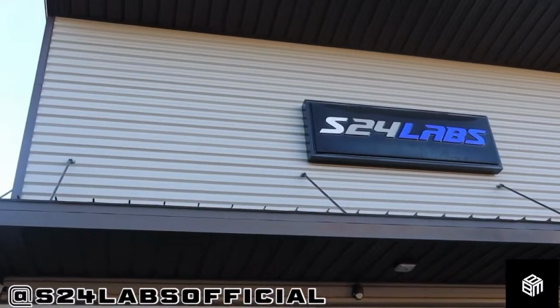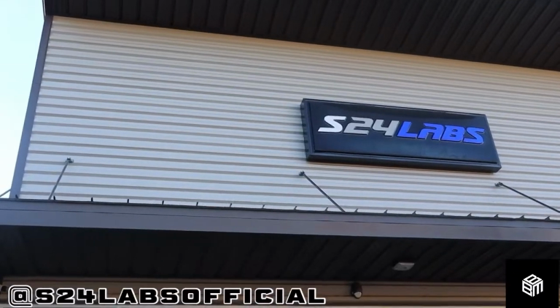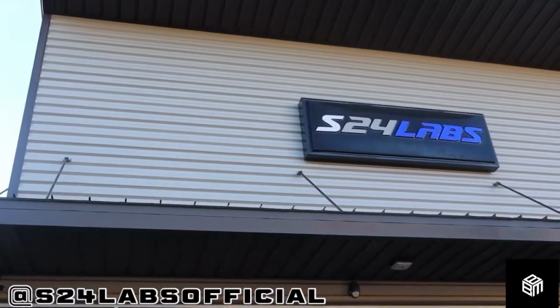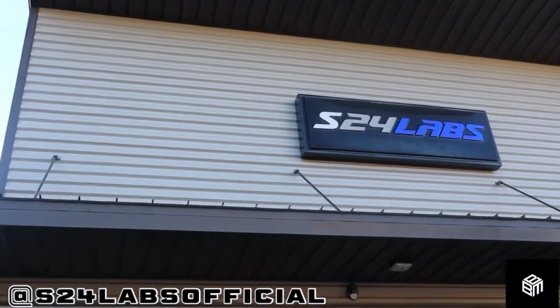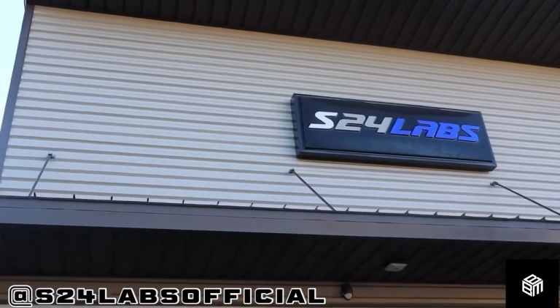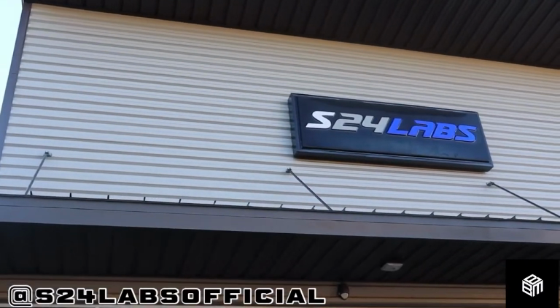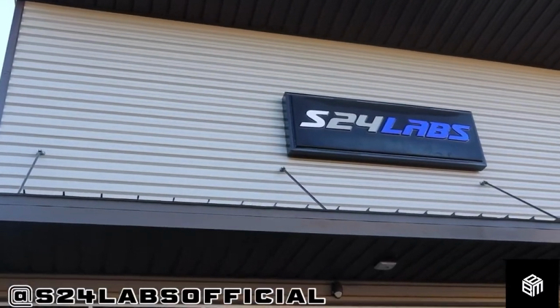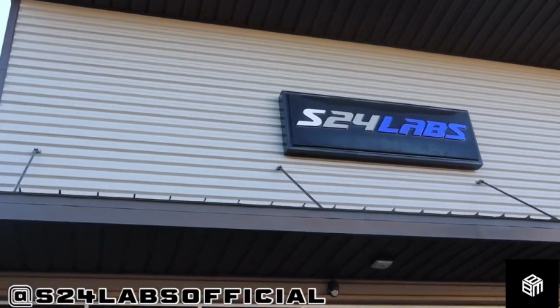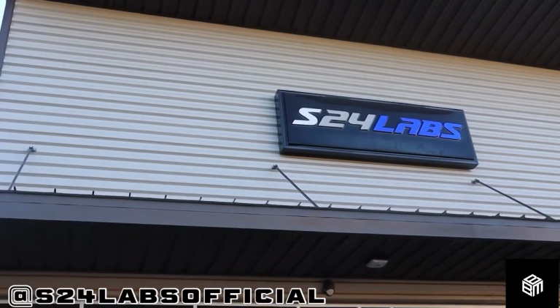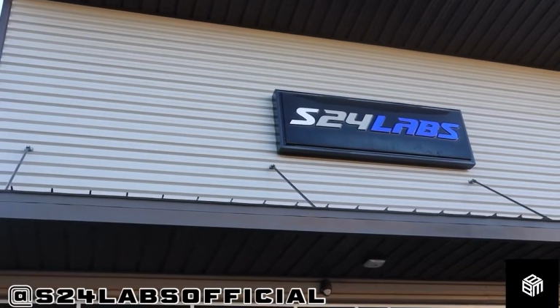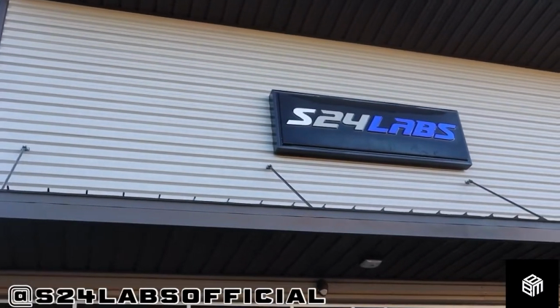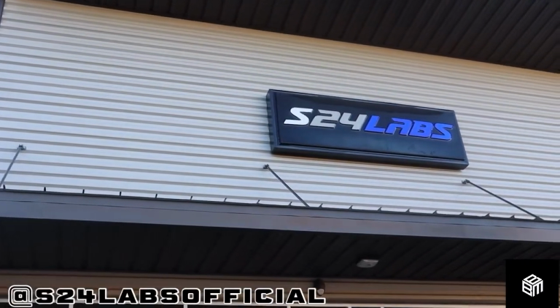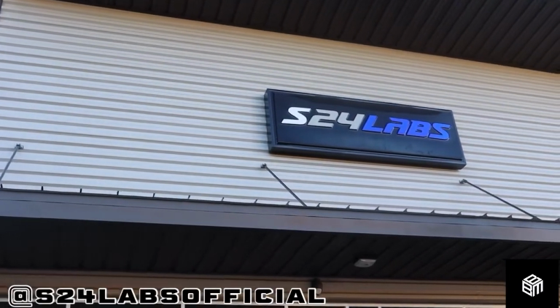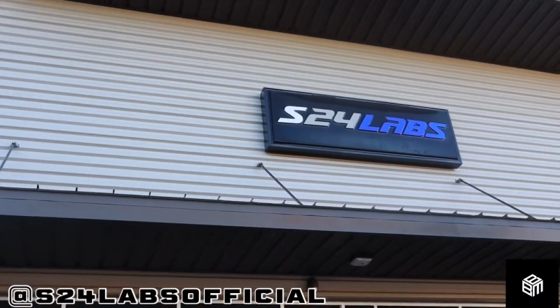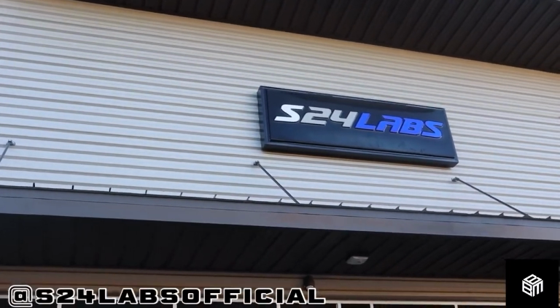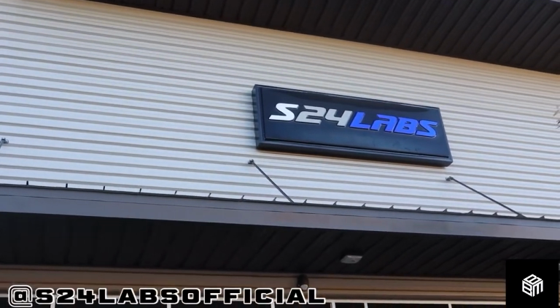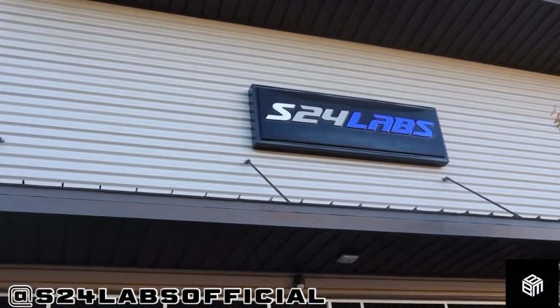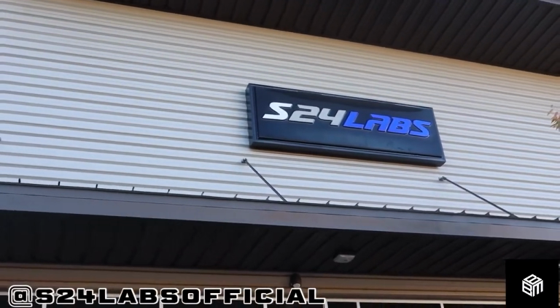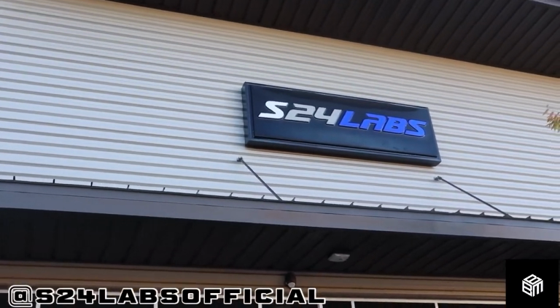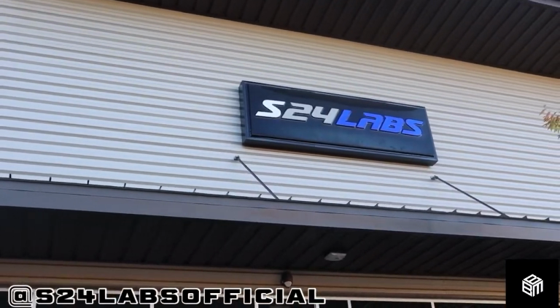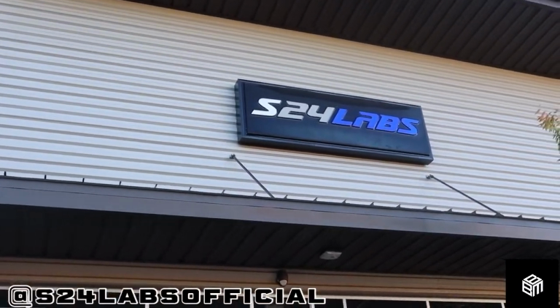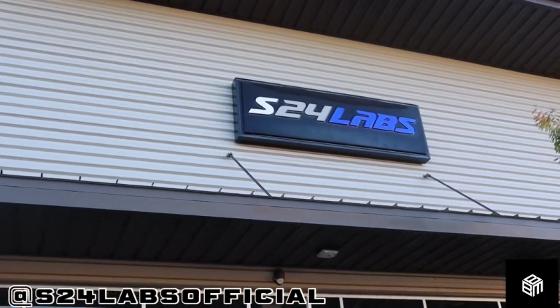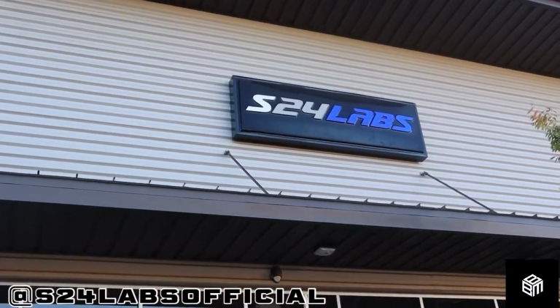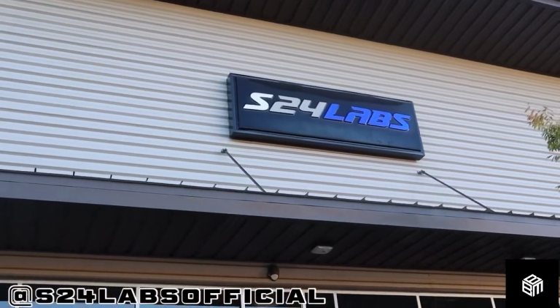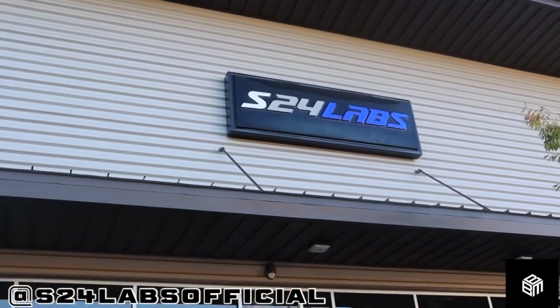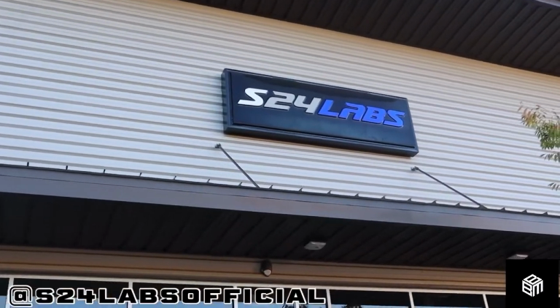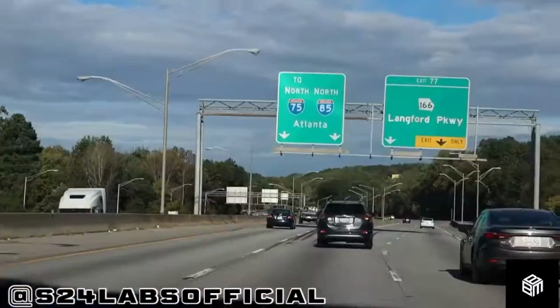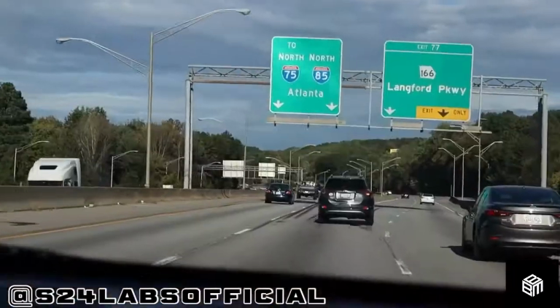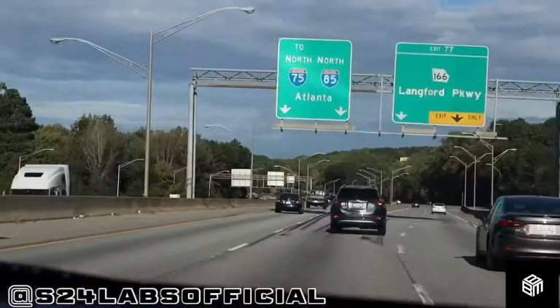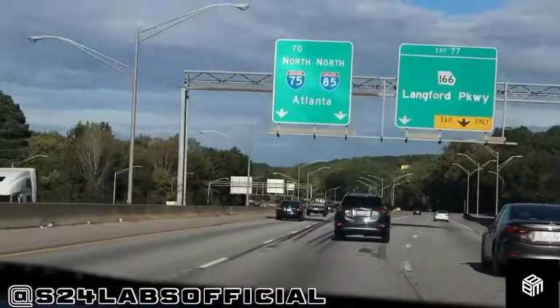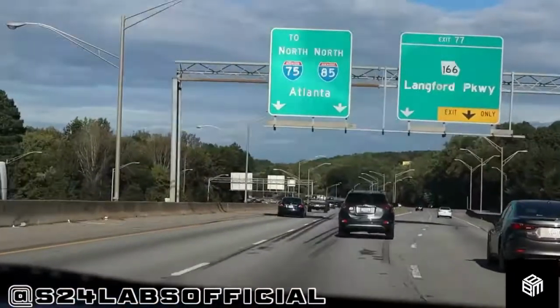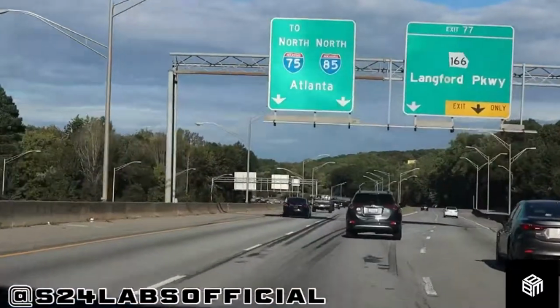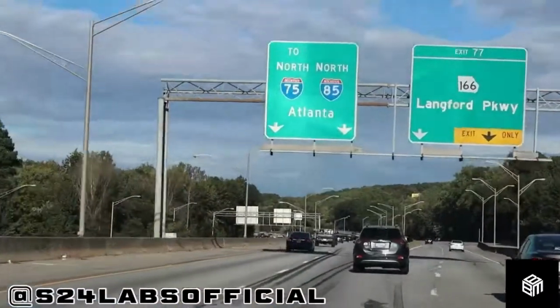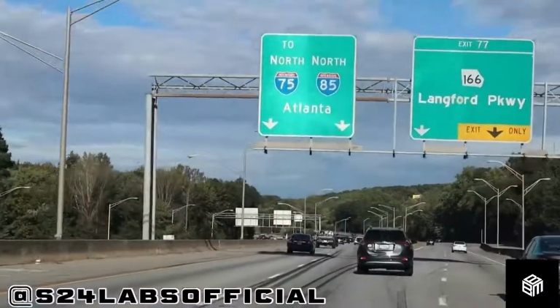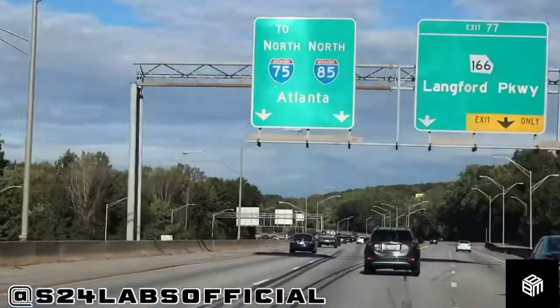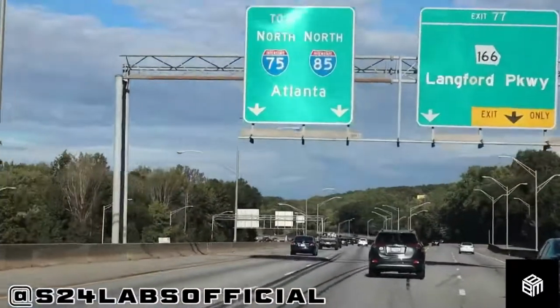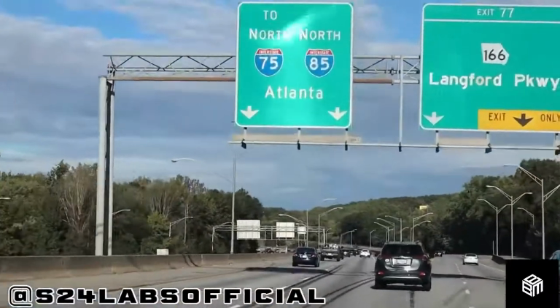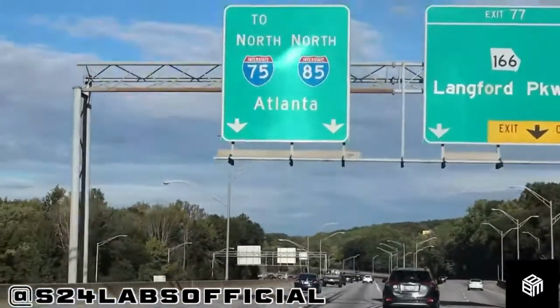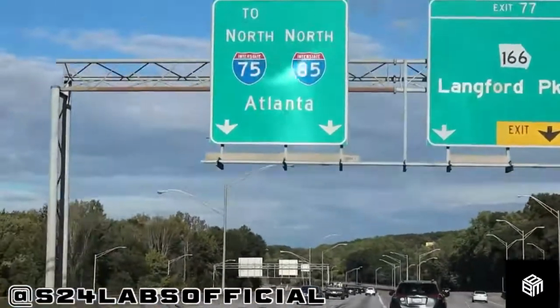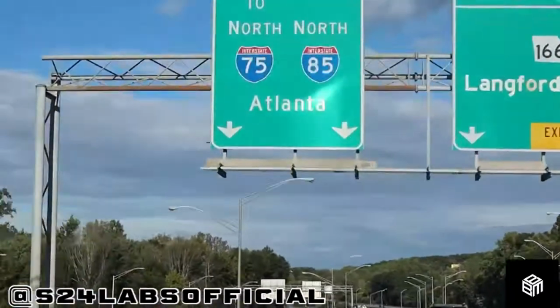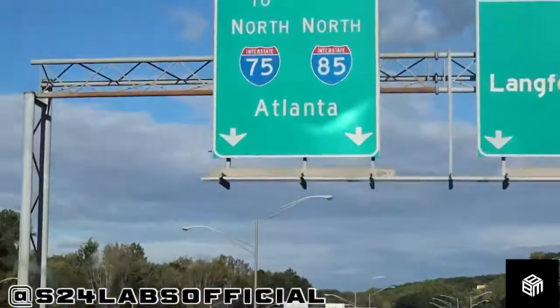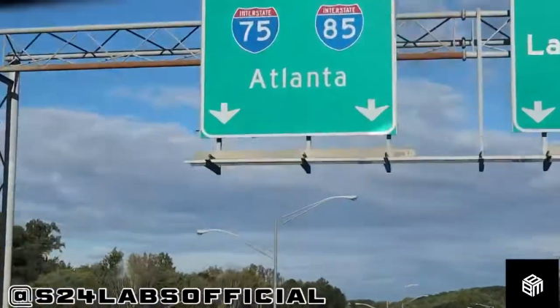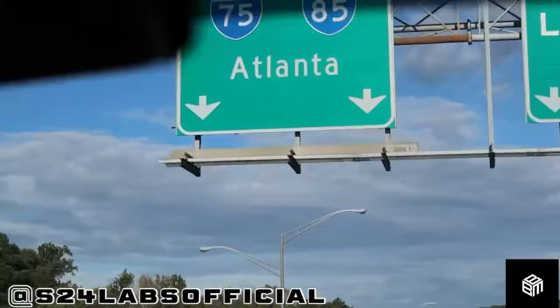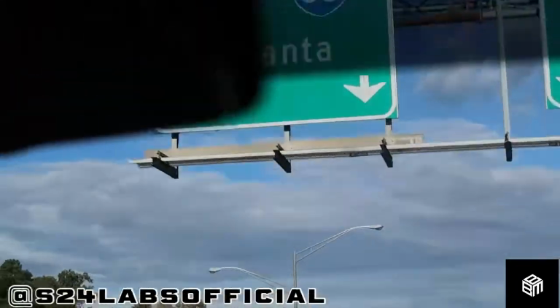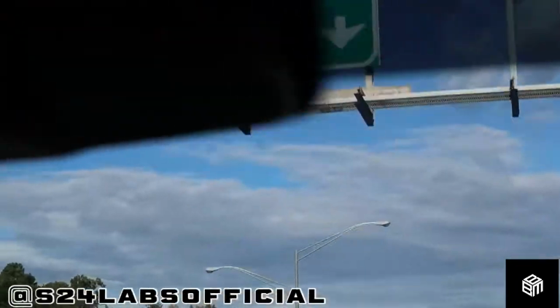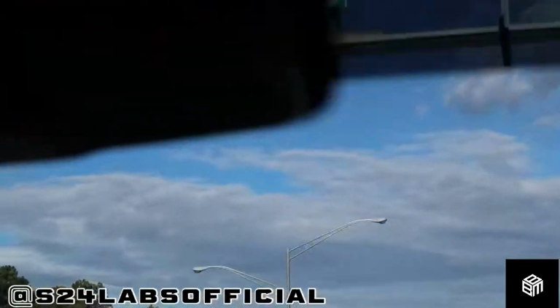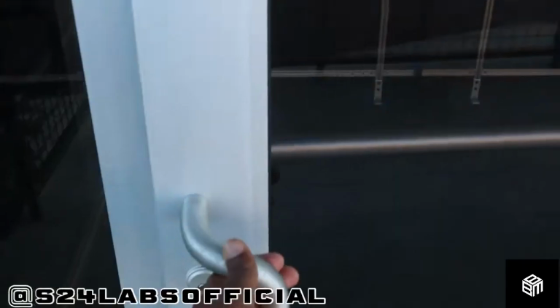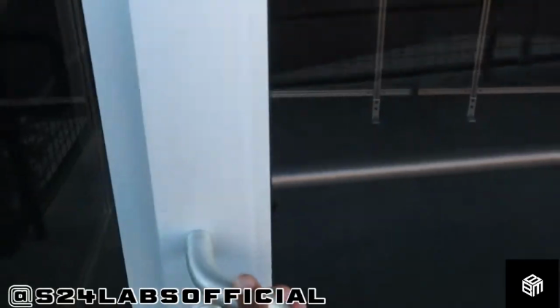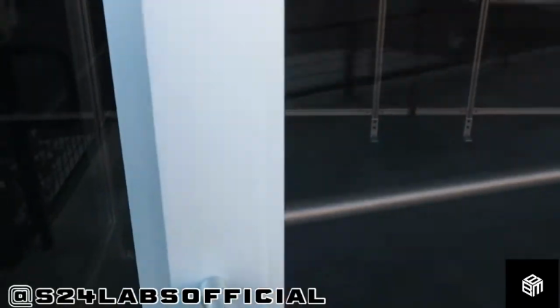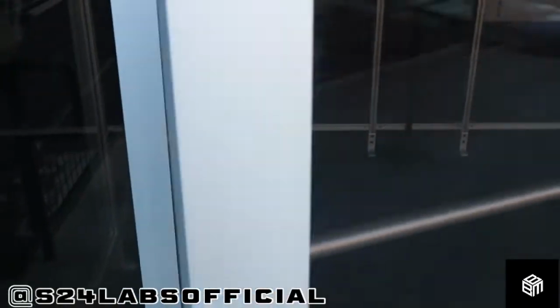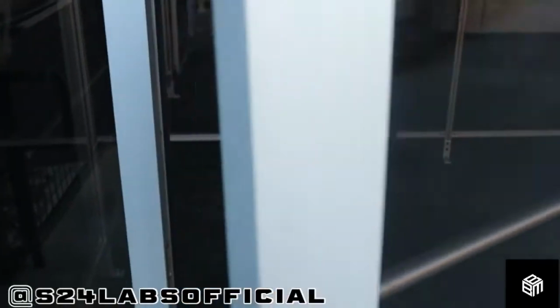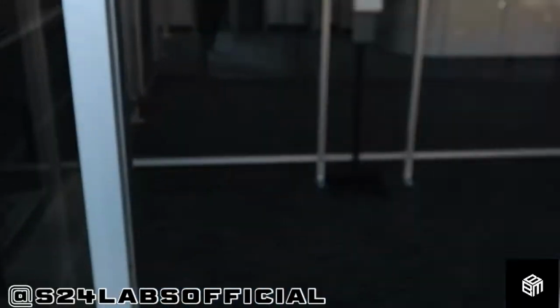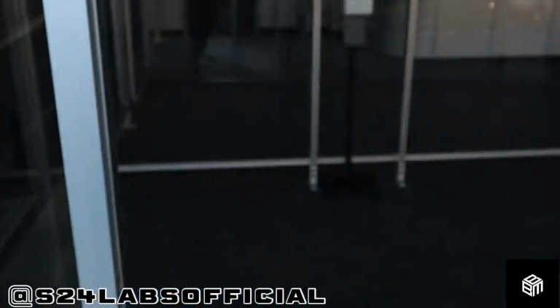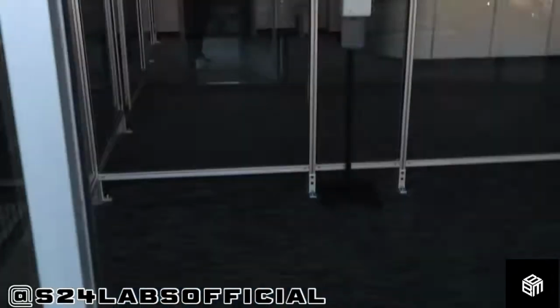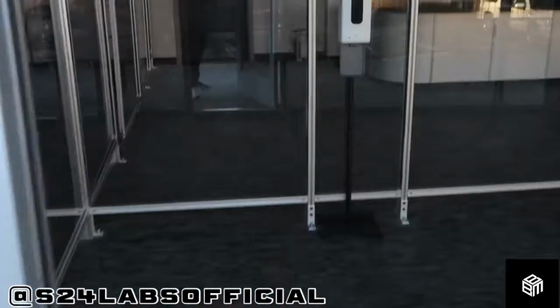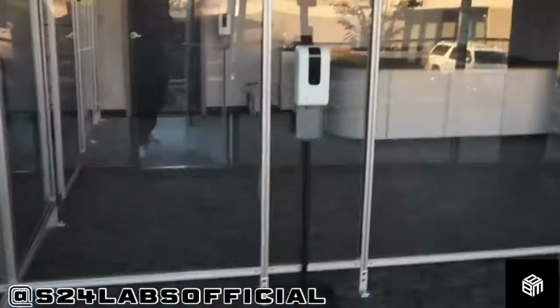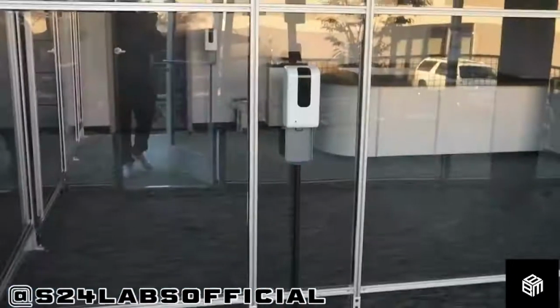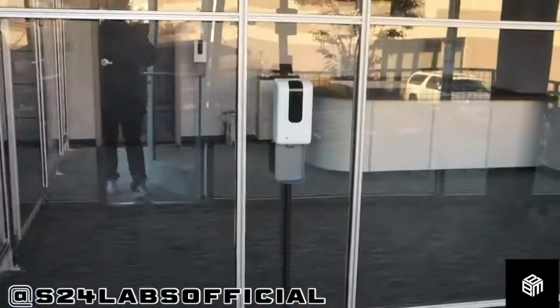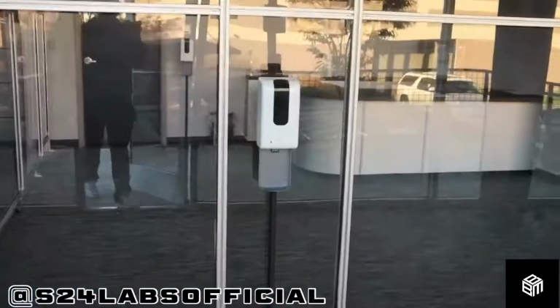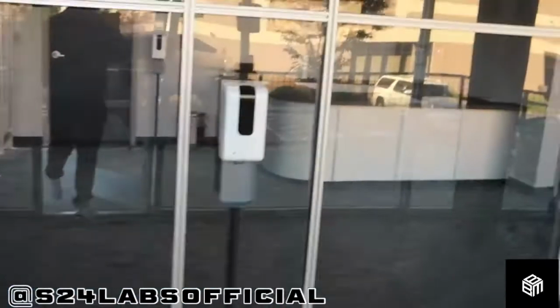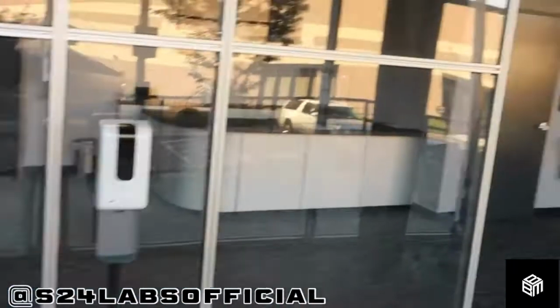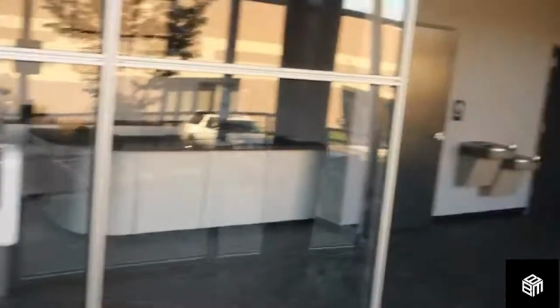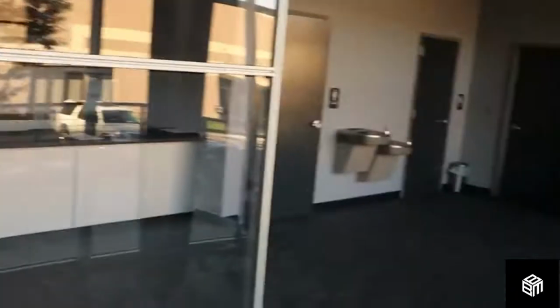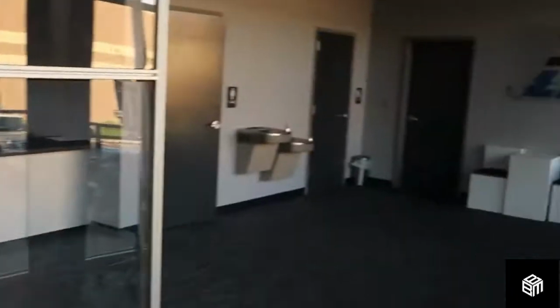What's up everybody, Coach E here. I finally got the chance to check out the S24 Sports Lab — it is in Atlanta, Georgia. Let me take you behind the scenes.